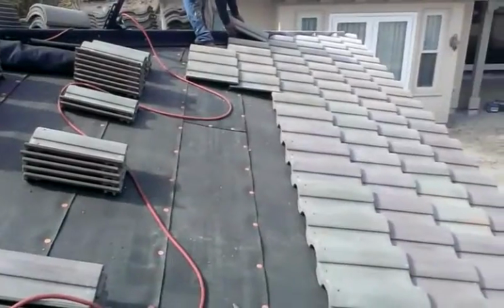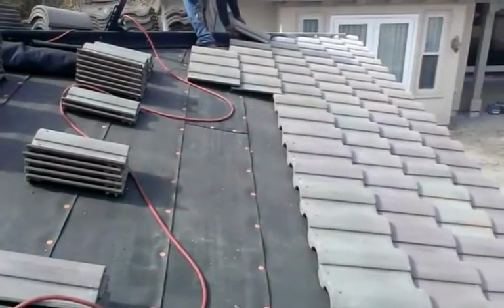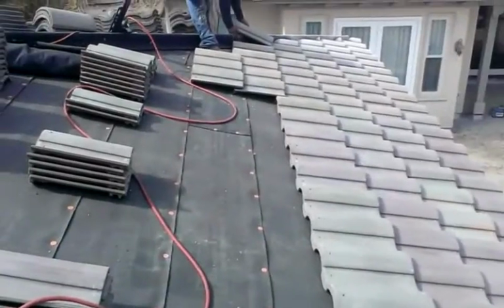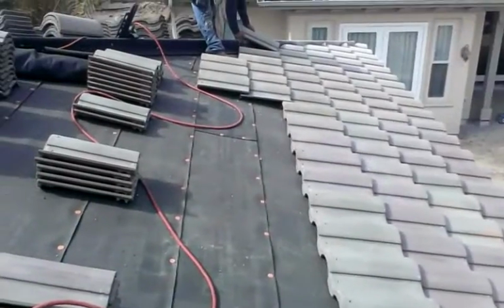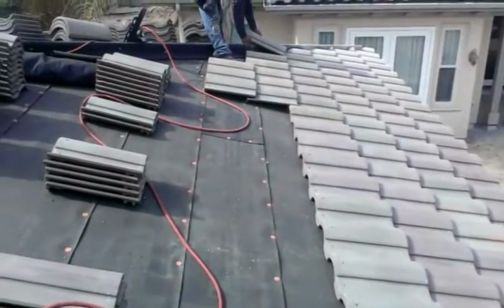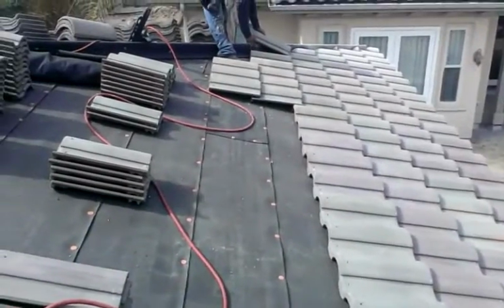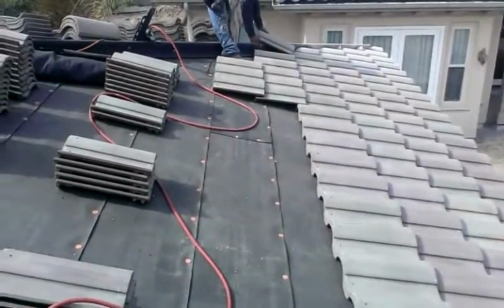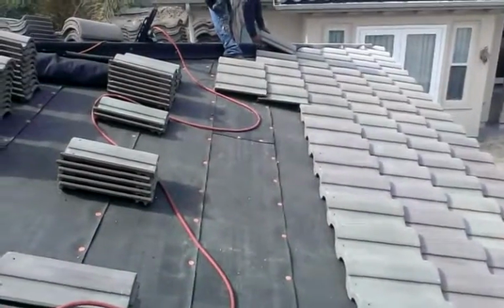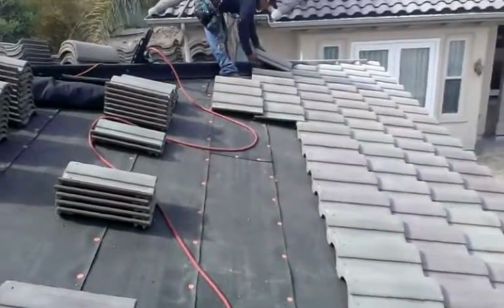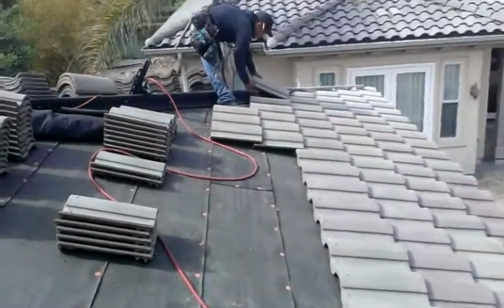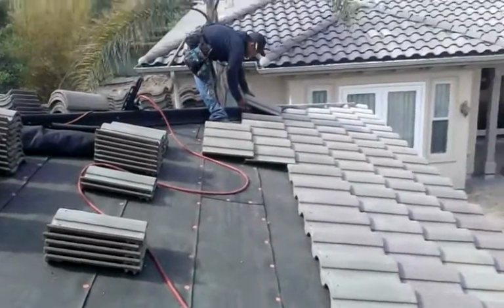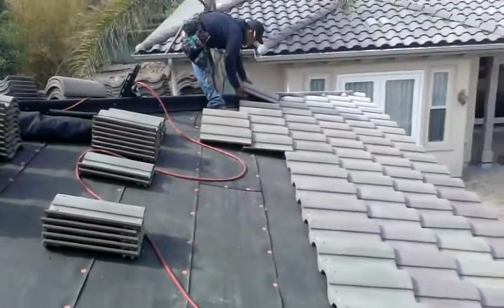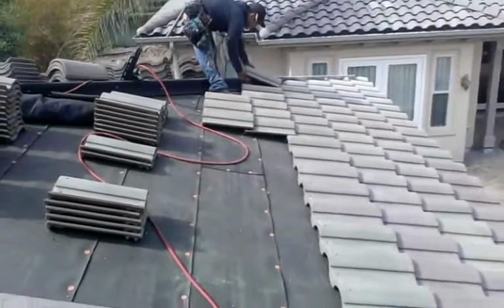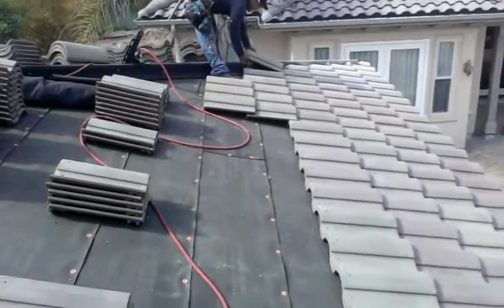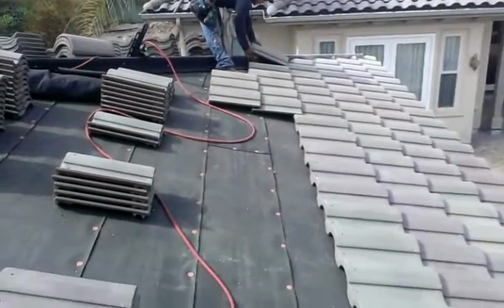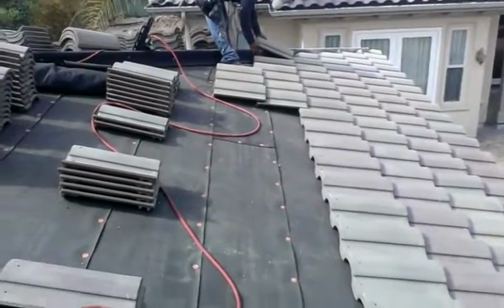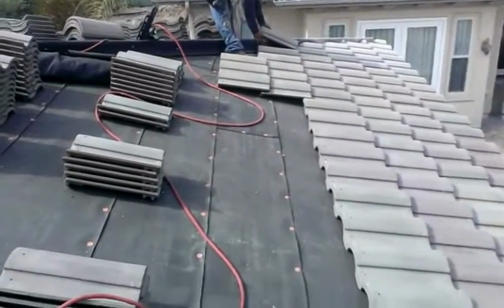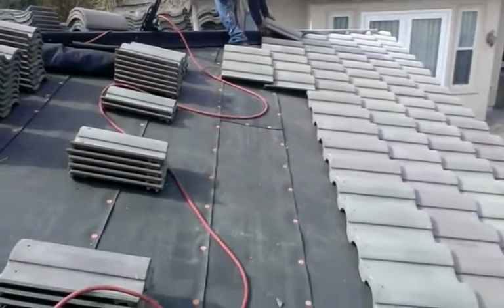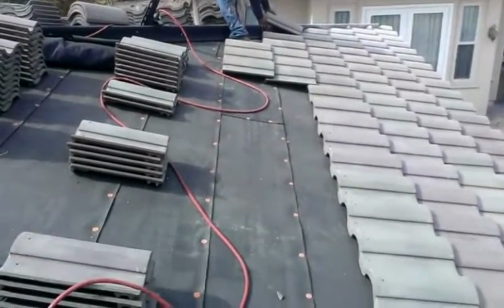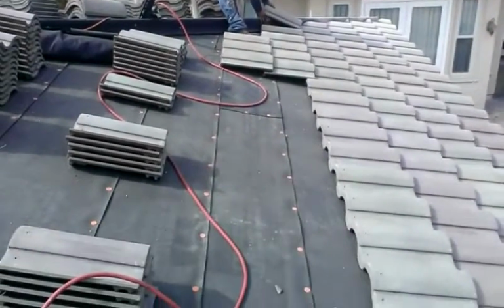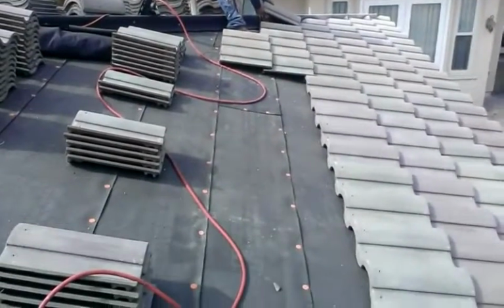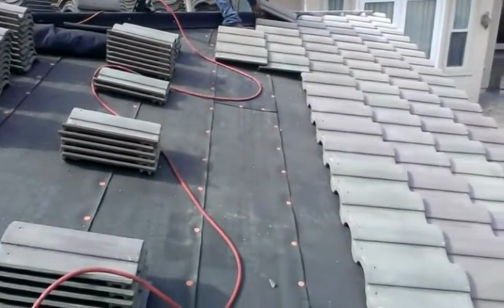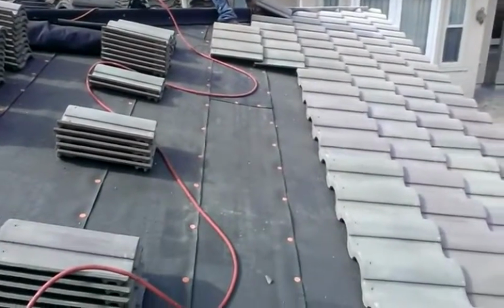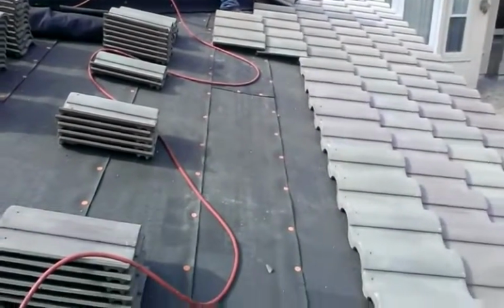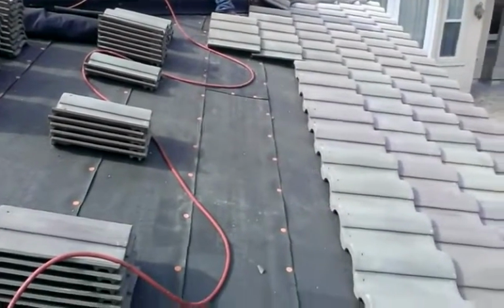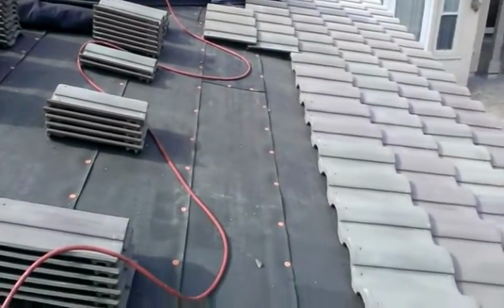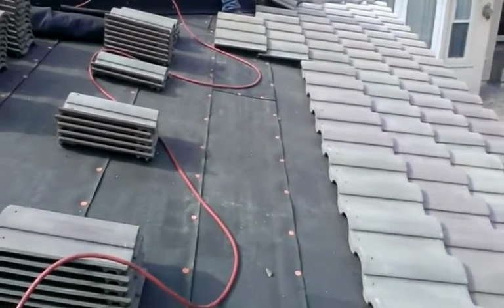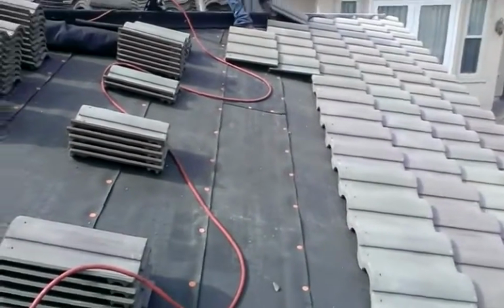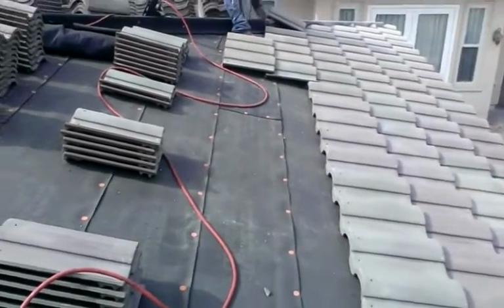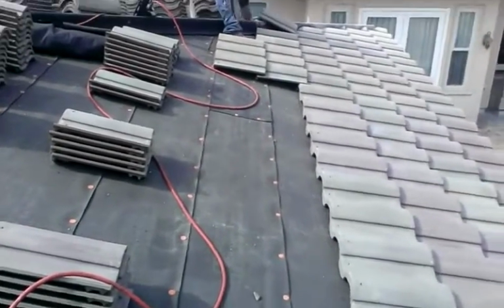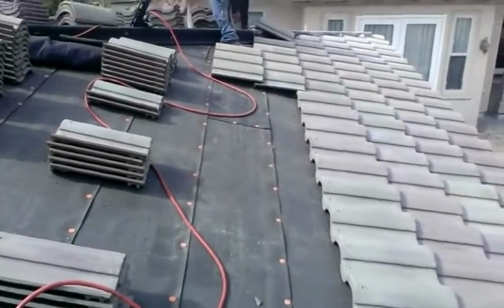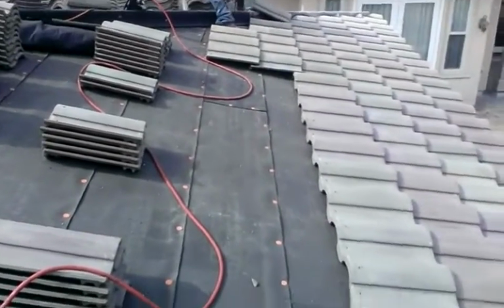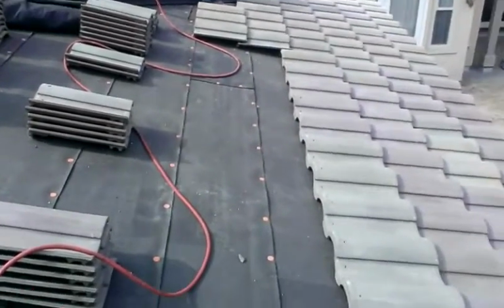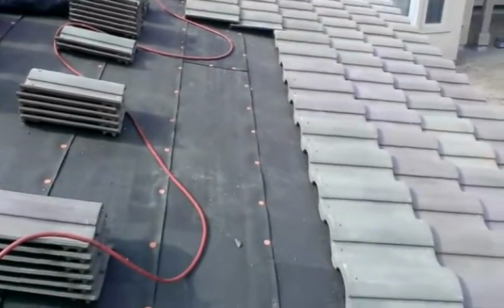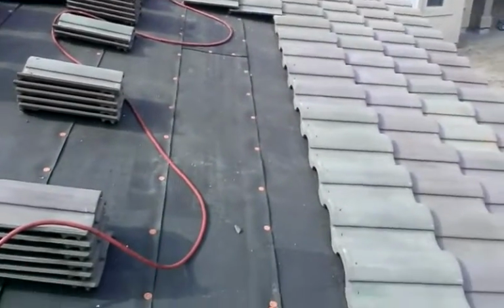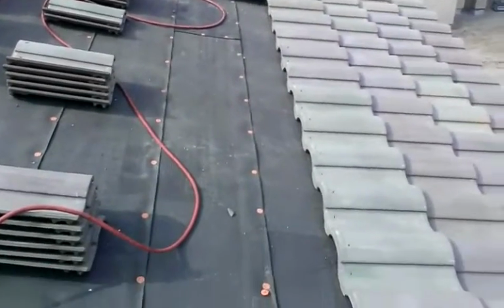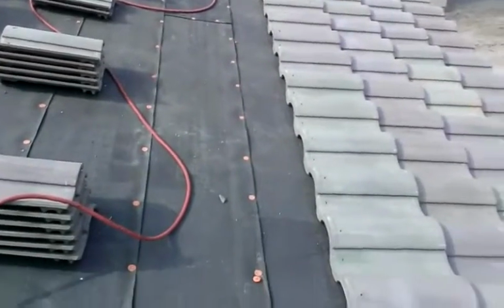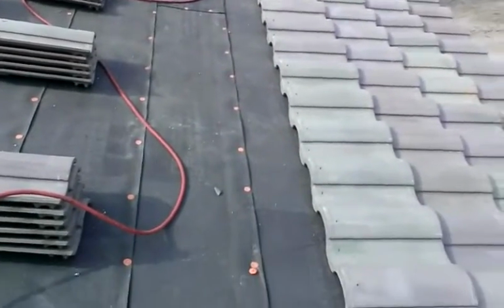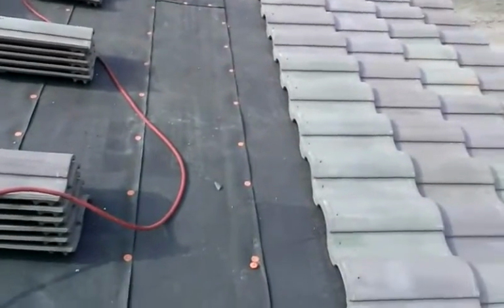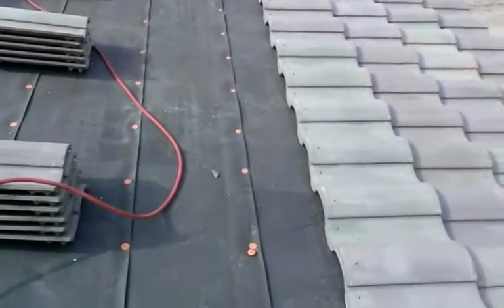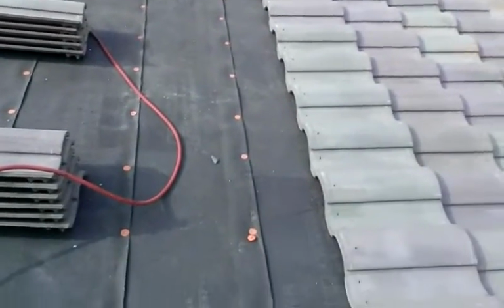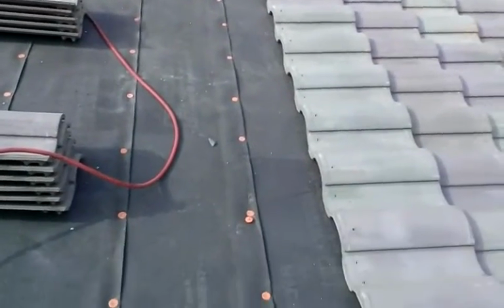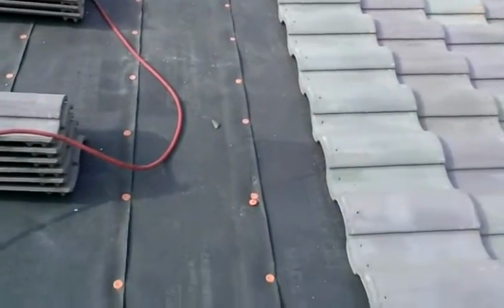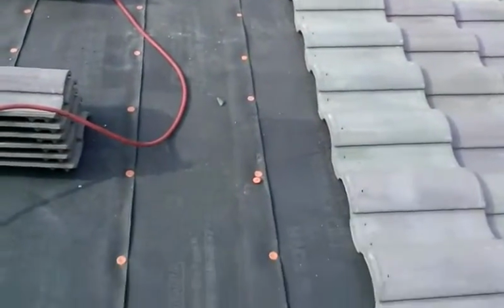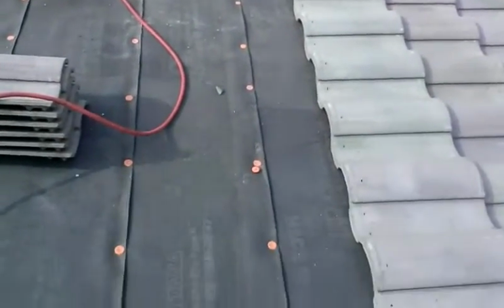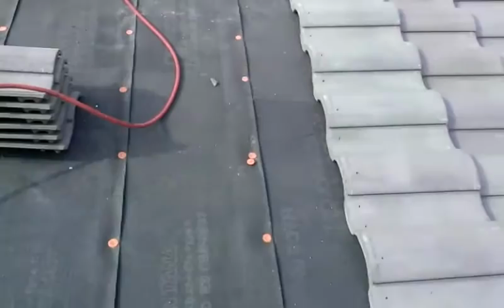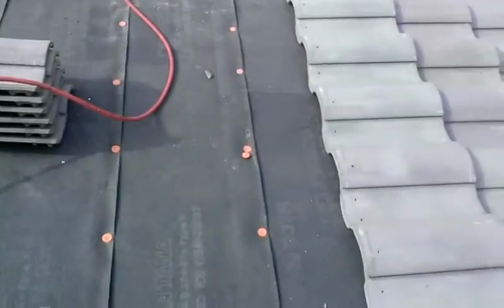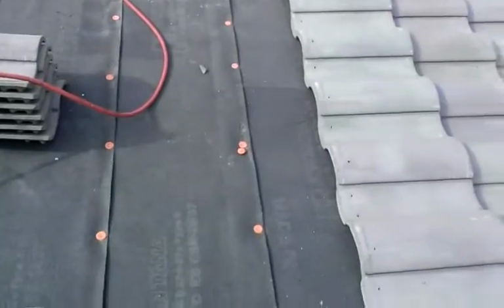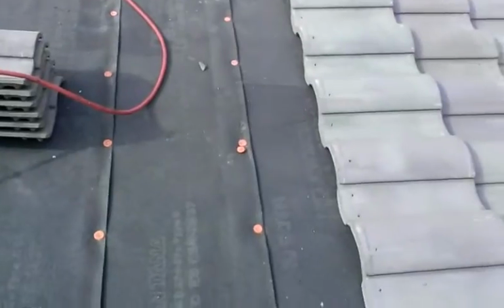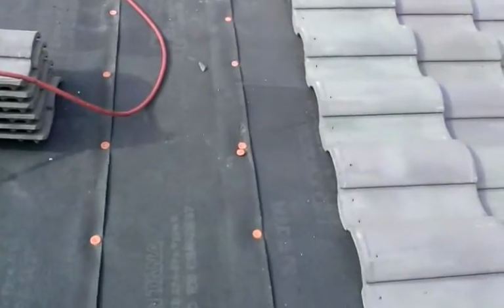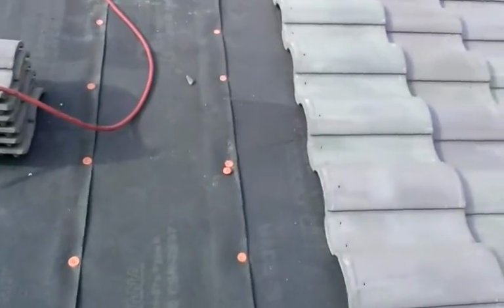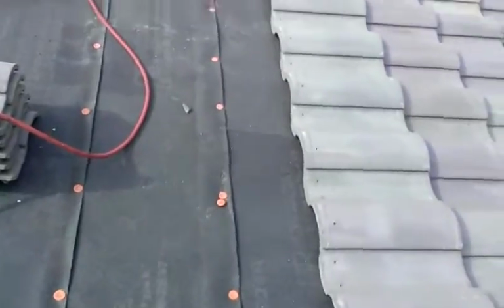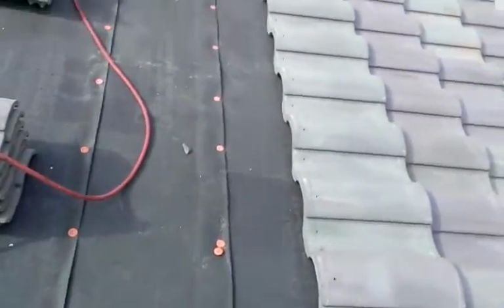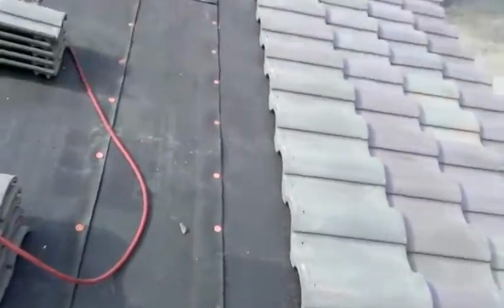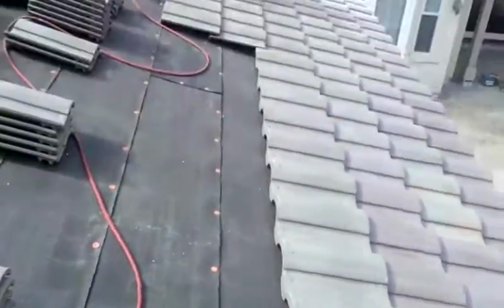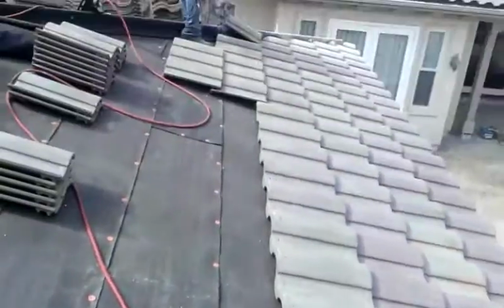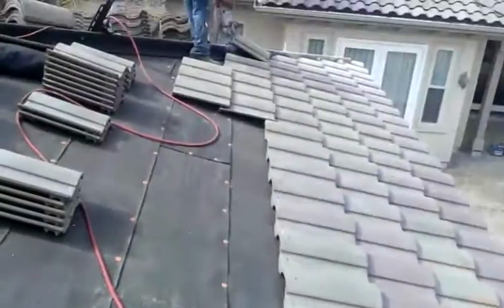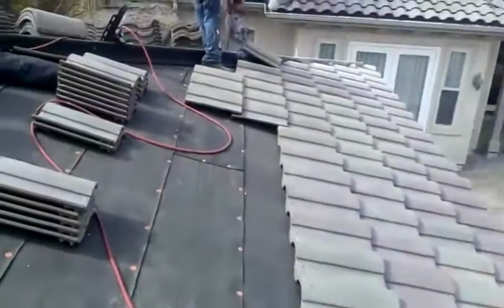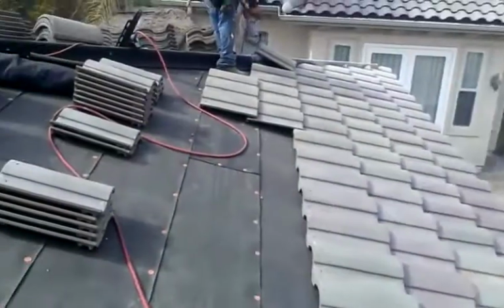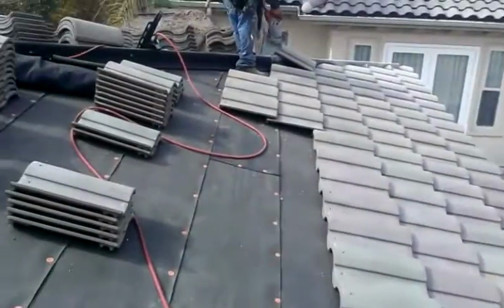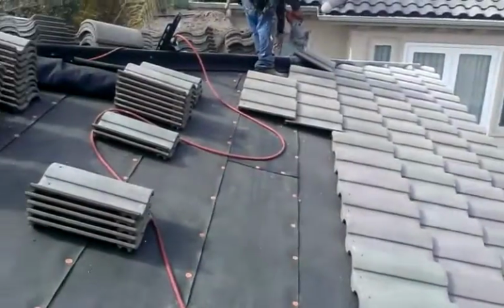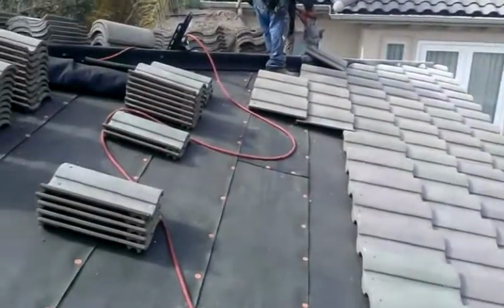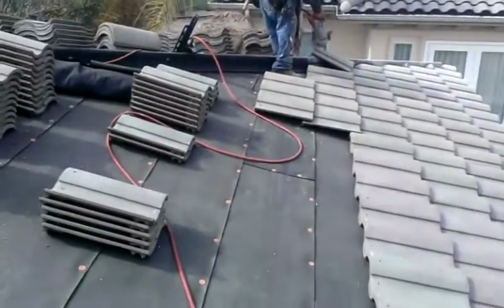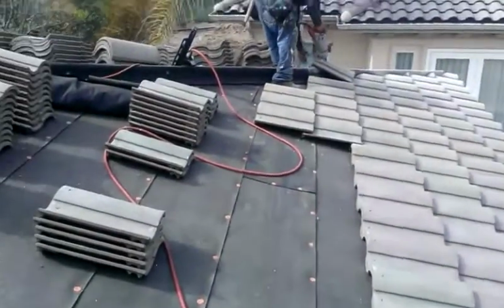Hi, today we're going to teach you how to install tiles. Install tiles are supposed to overlap 3 inches.